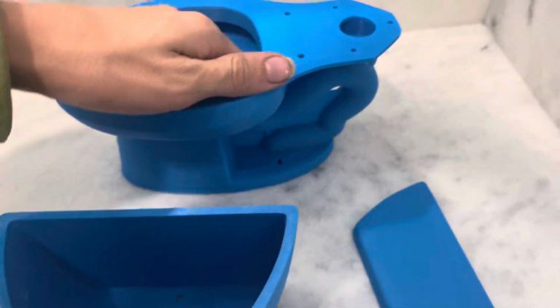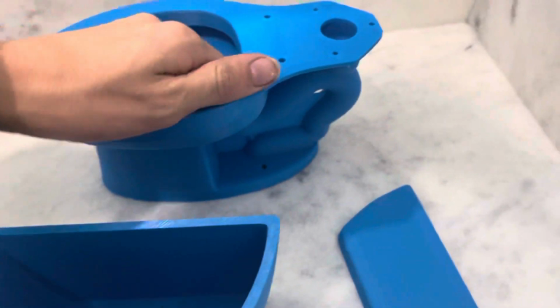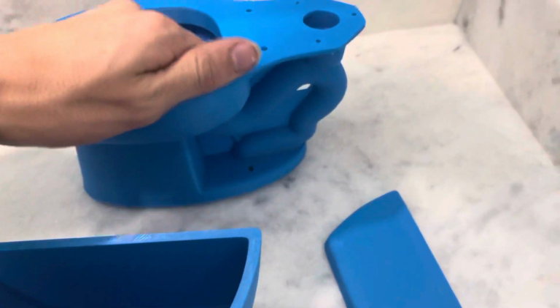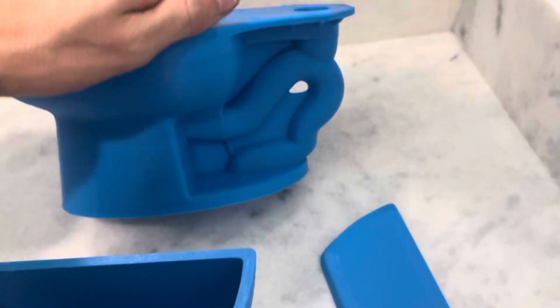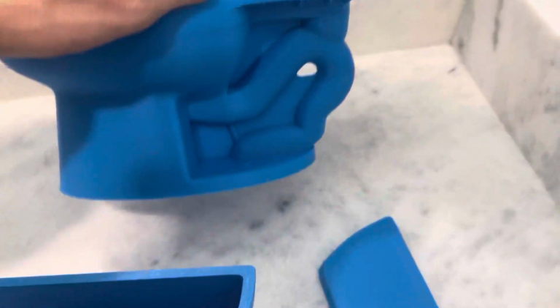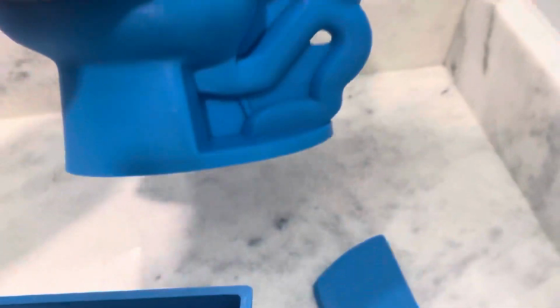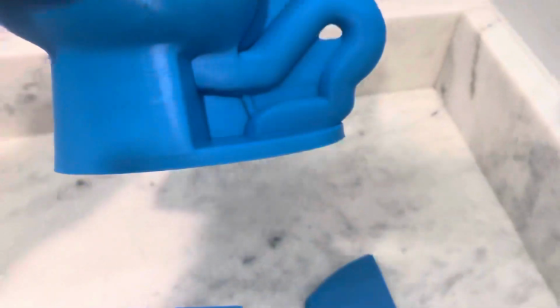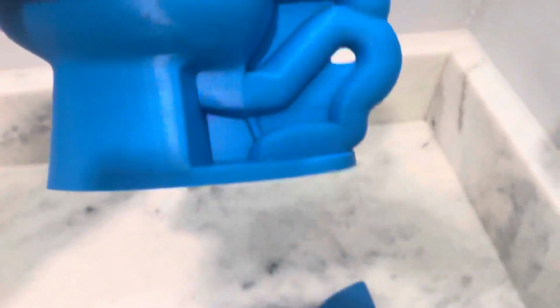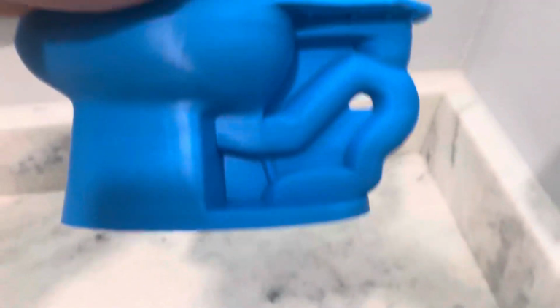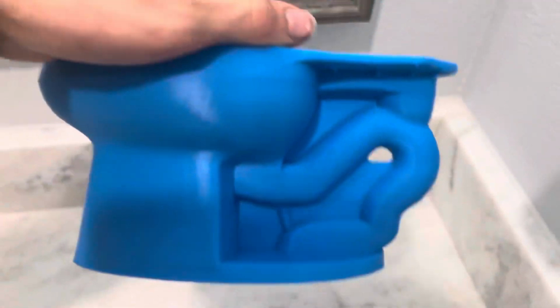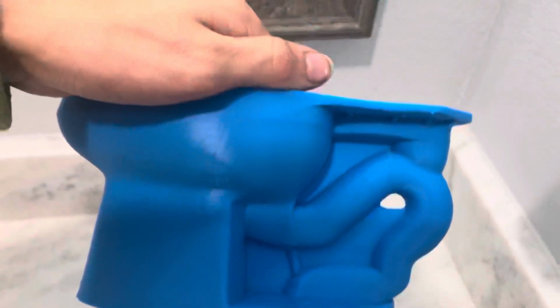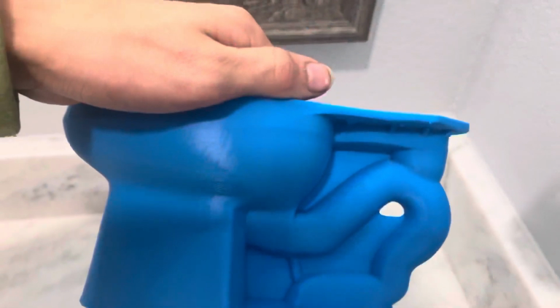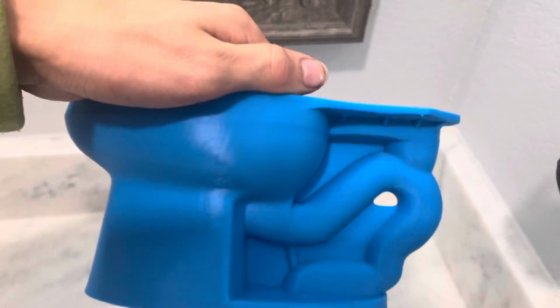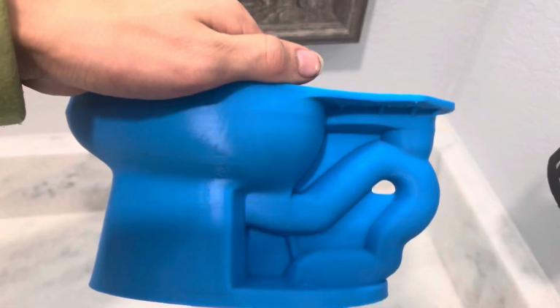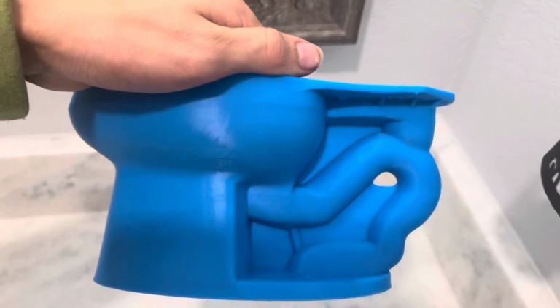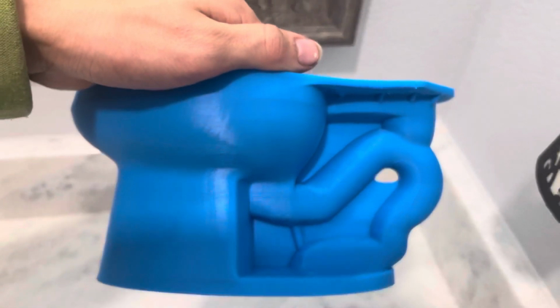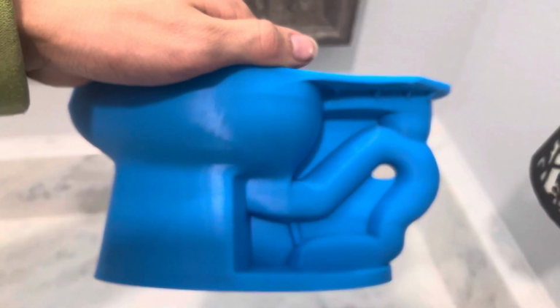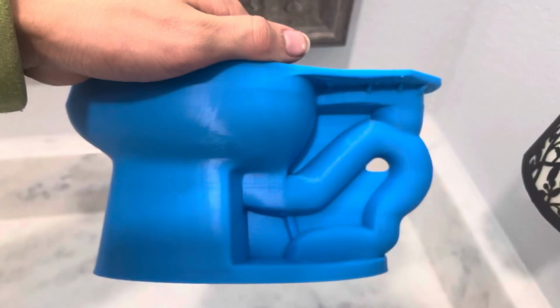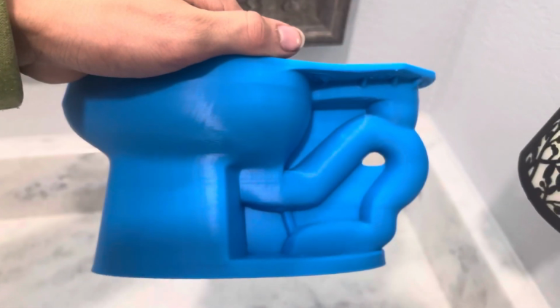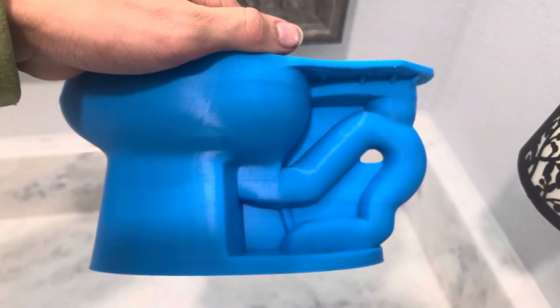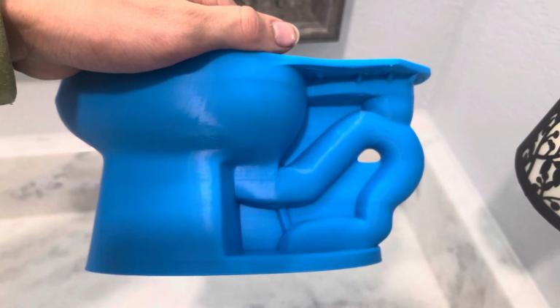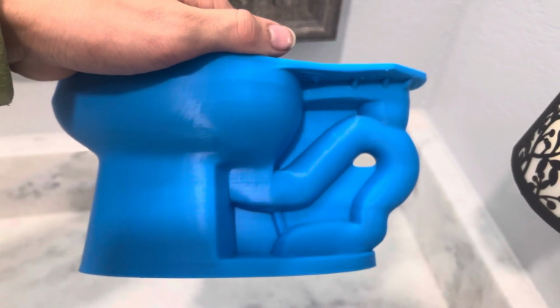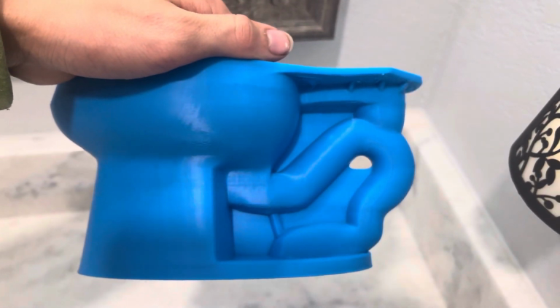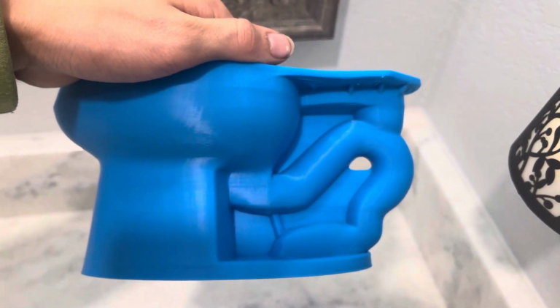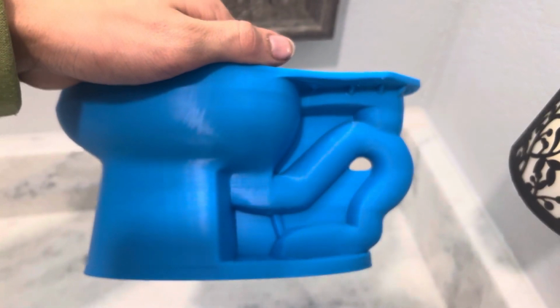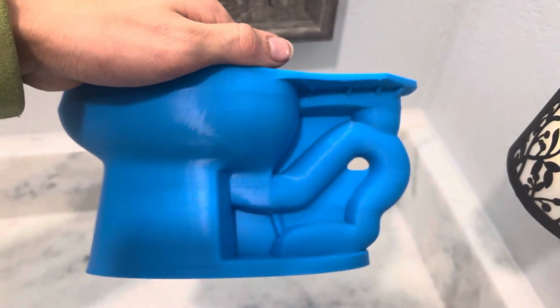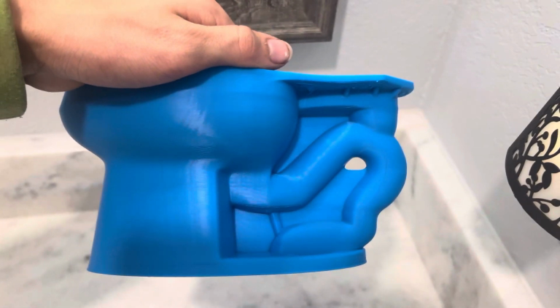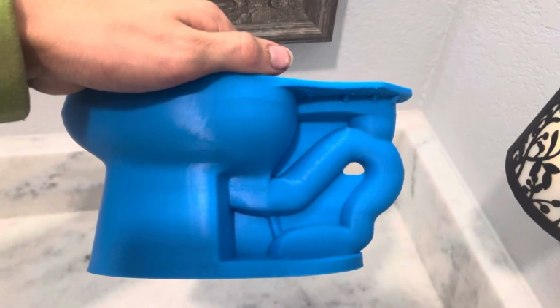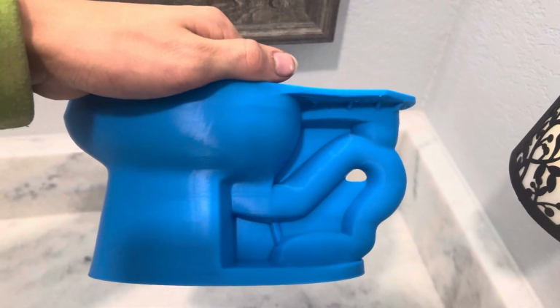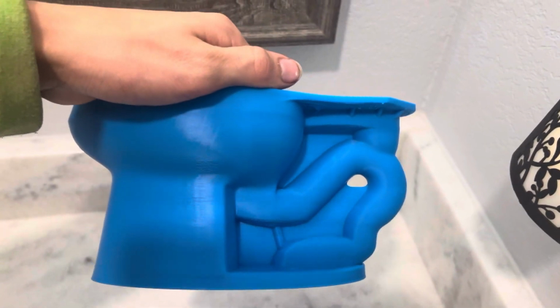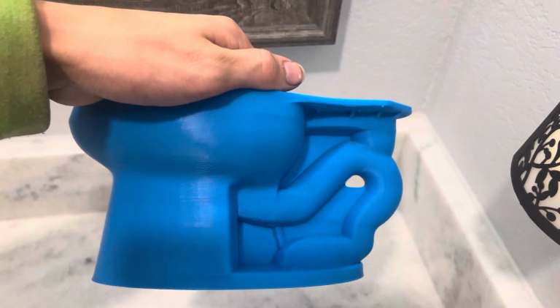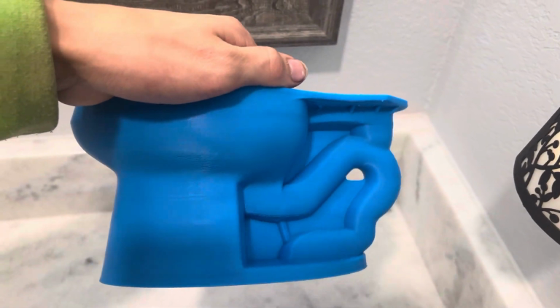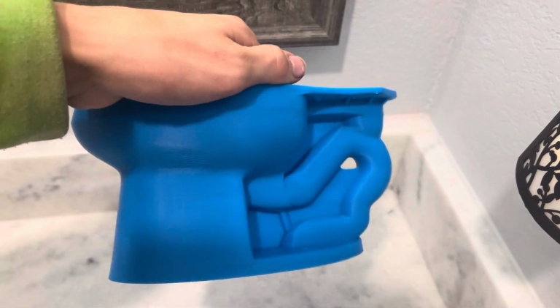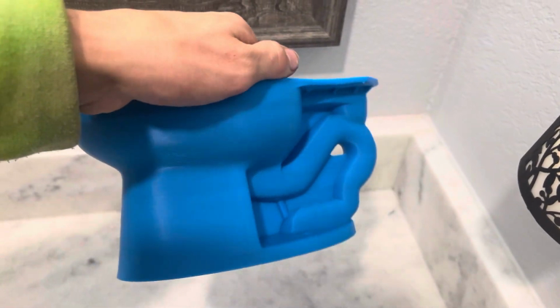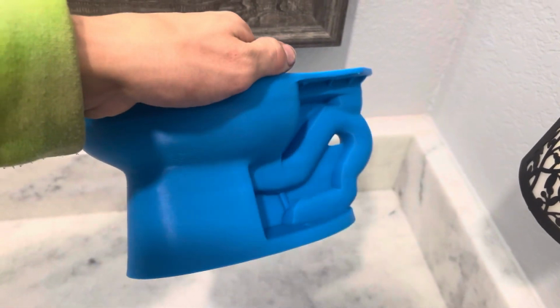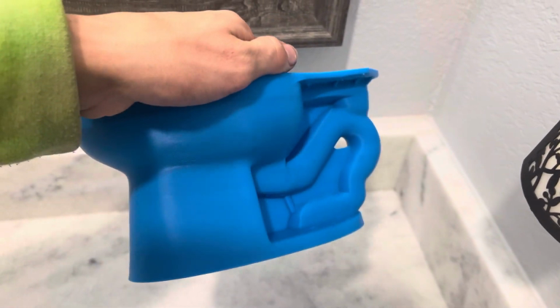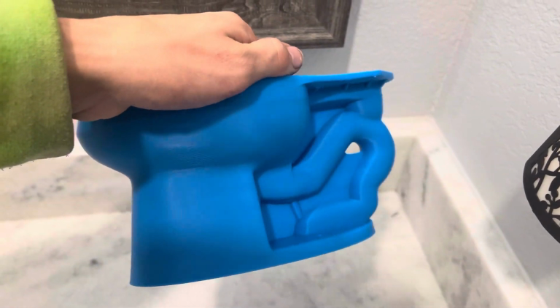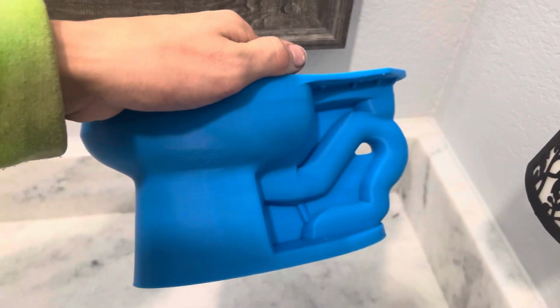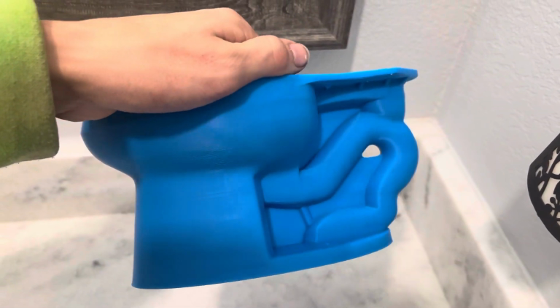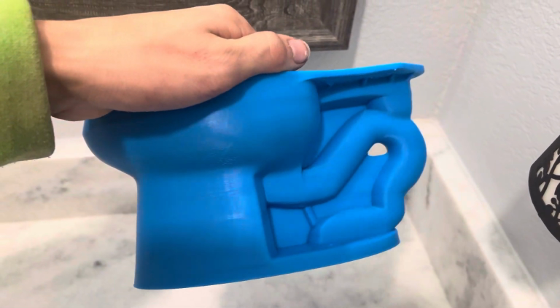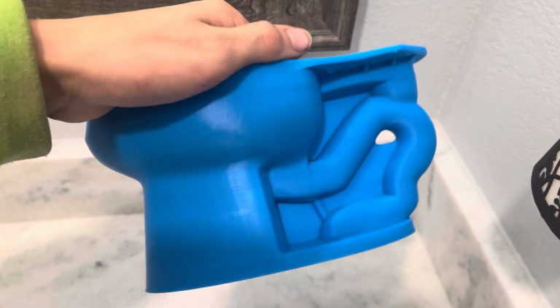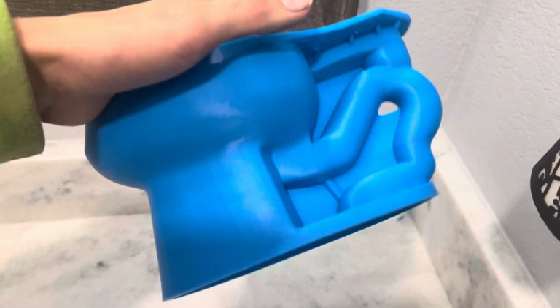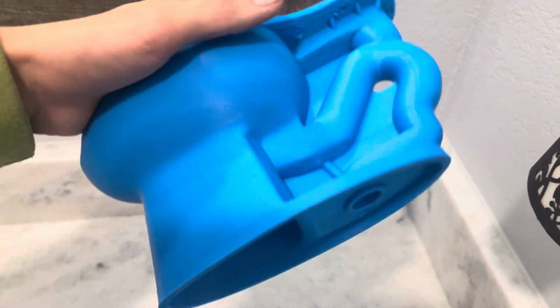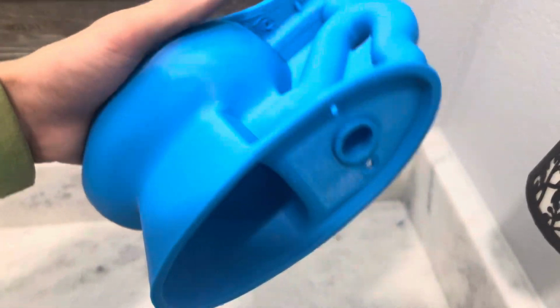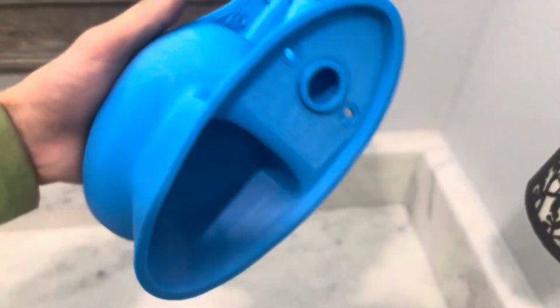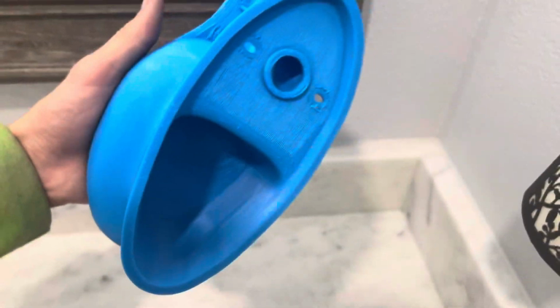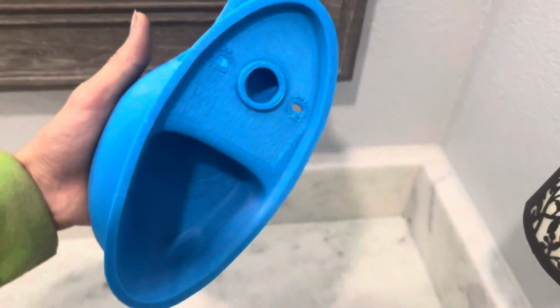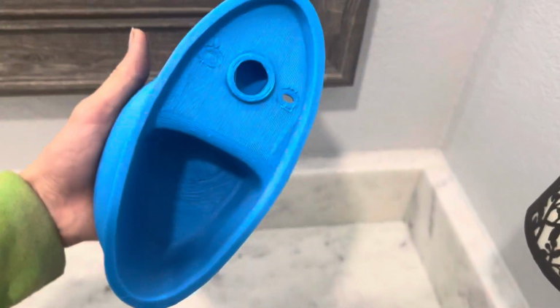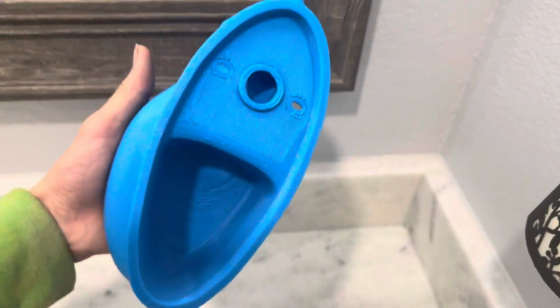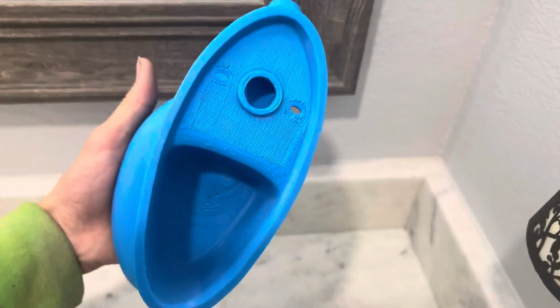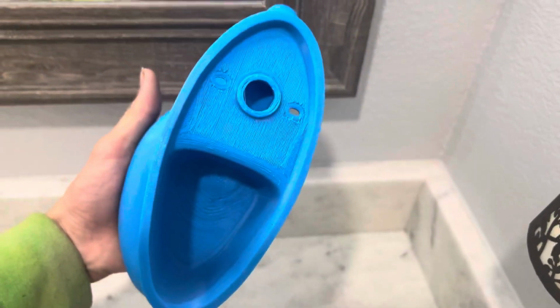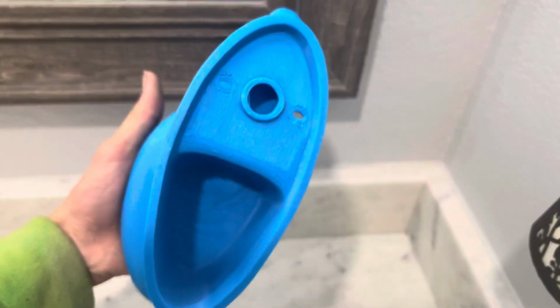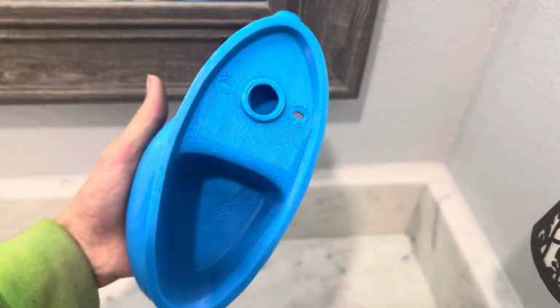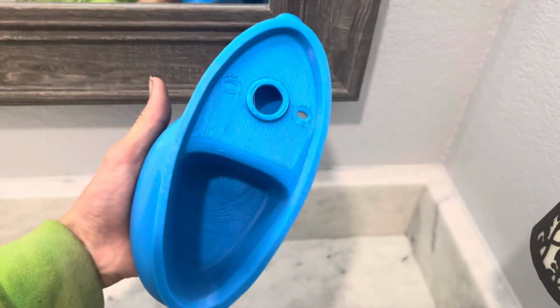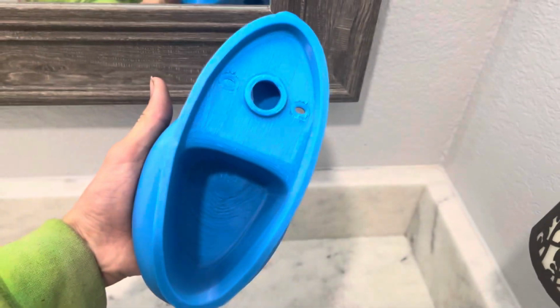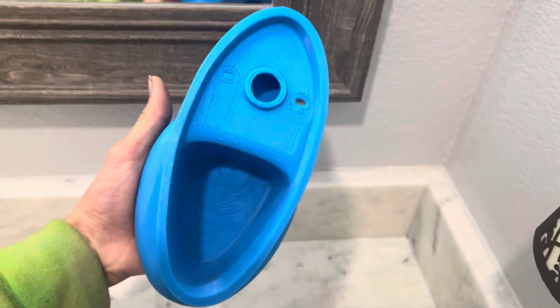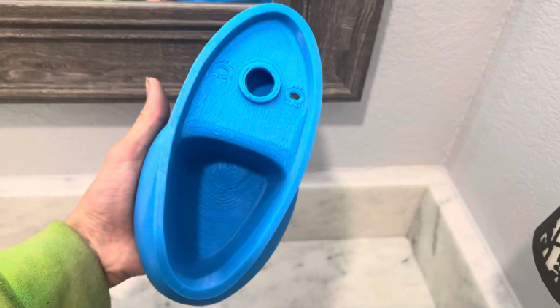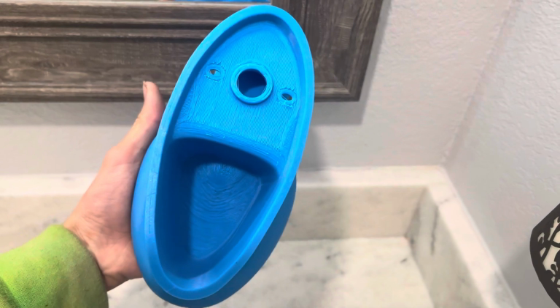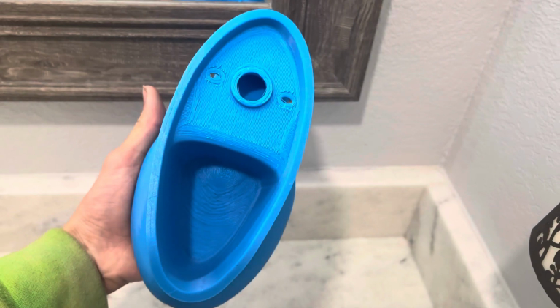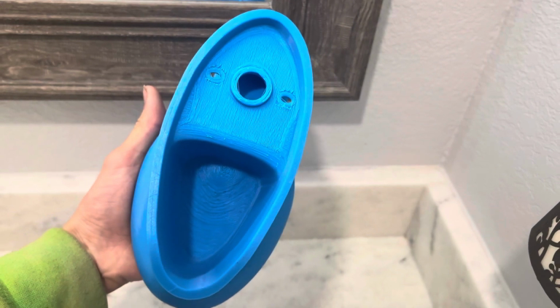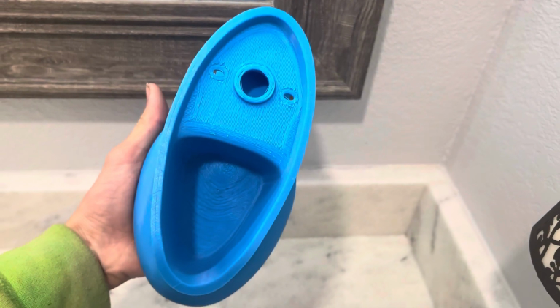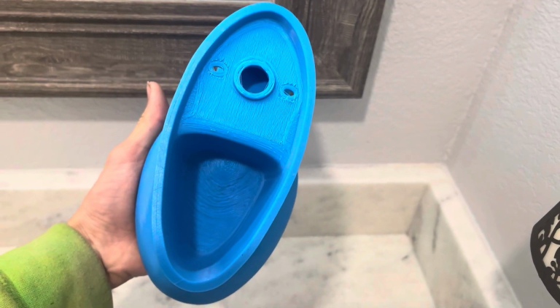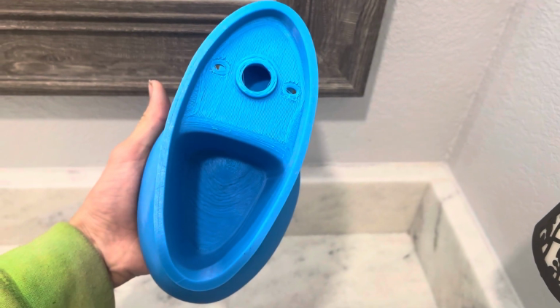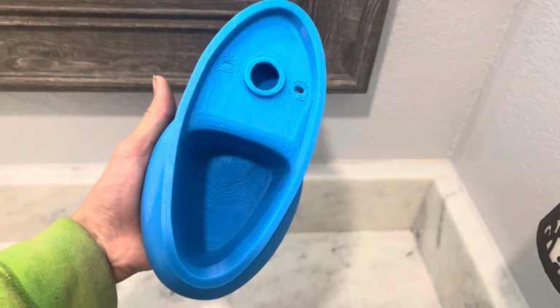This is honestly a really pretty model. I love the way the blue shines. Here's what the bottom of it looks like.